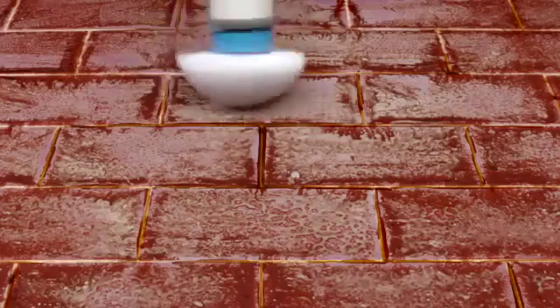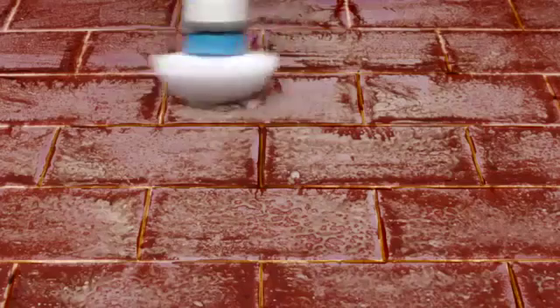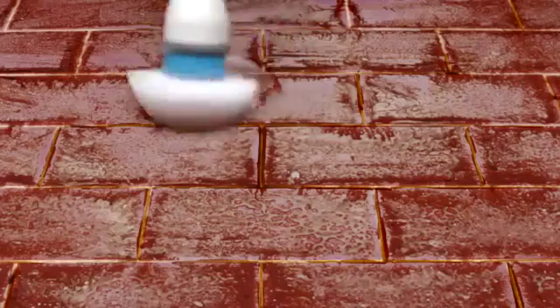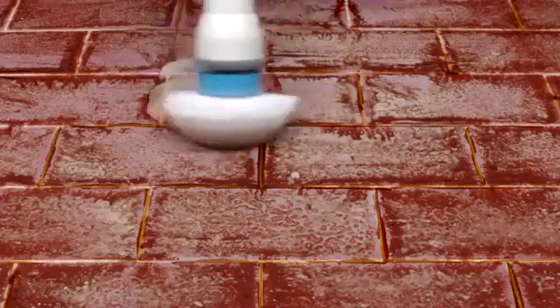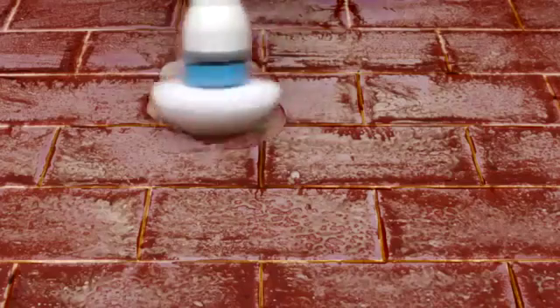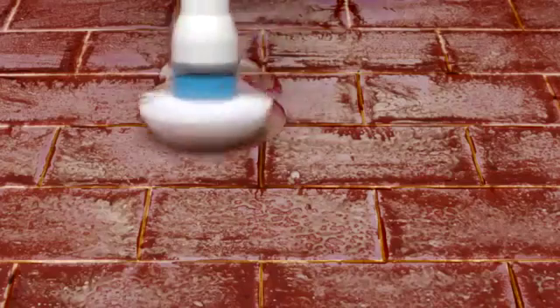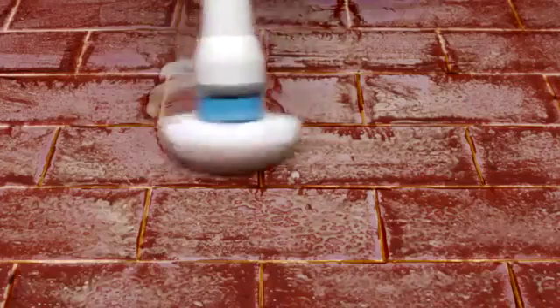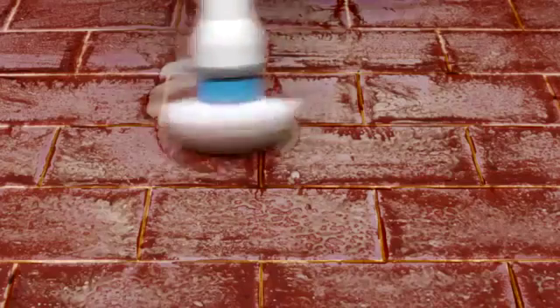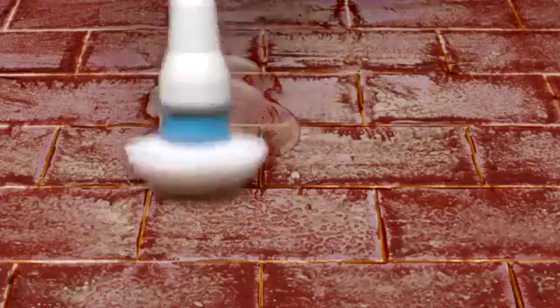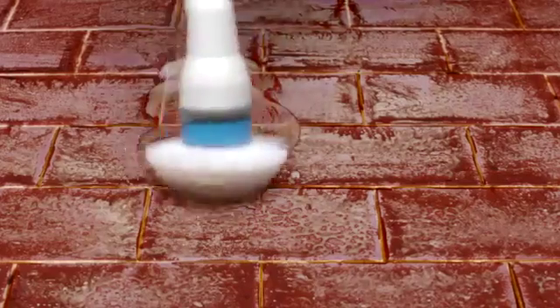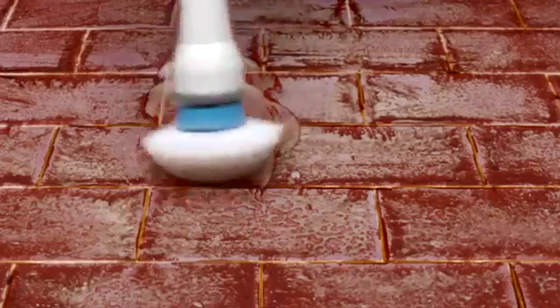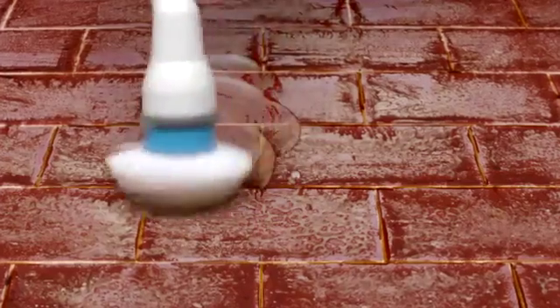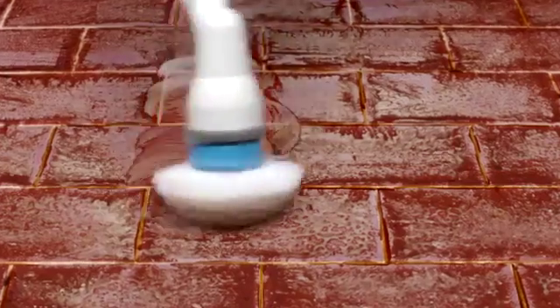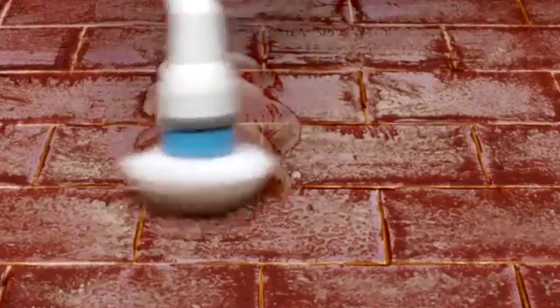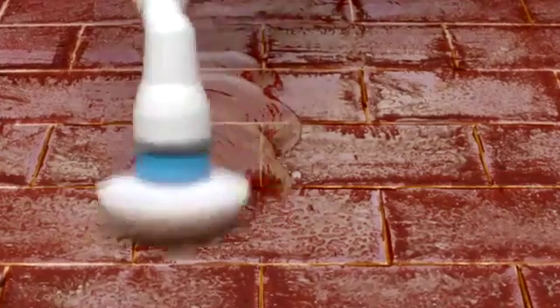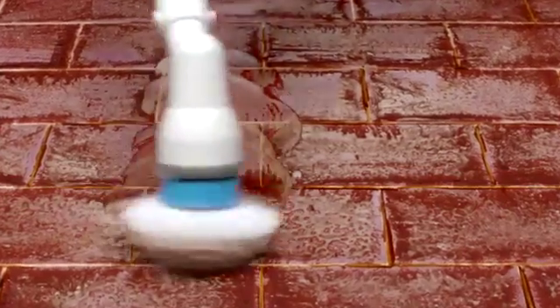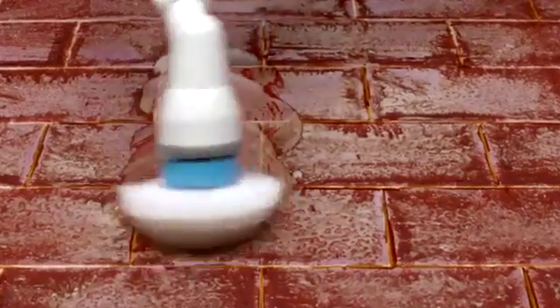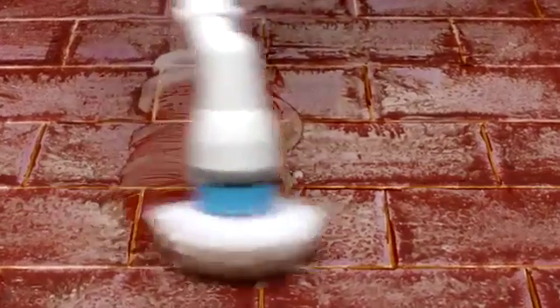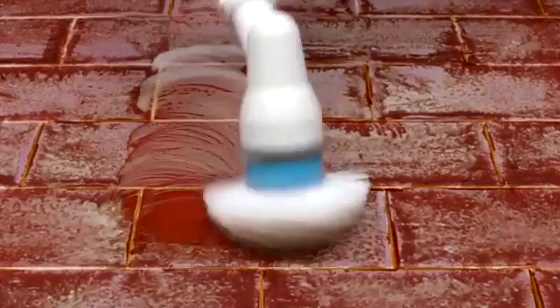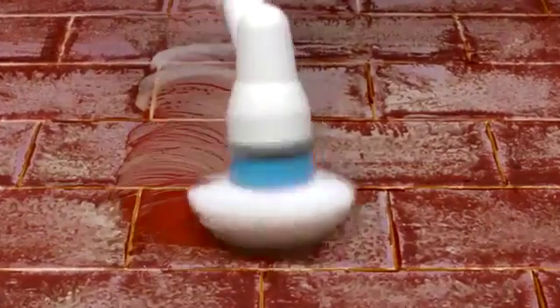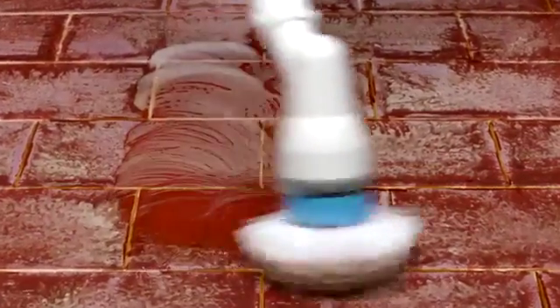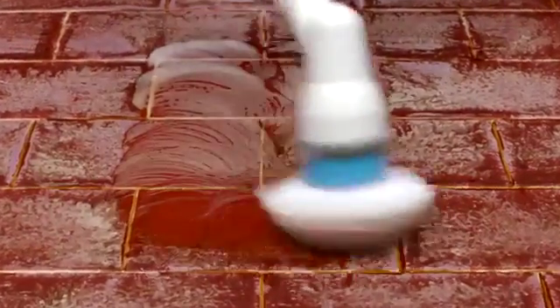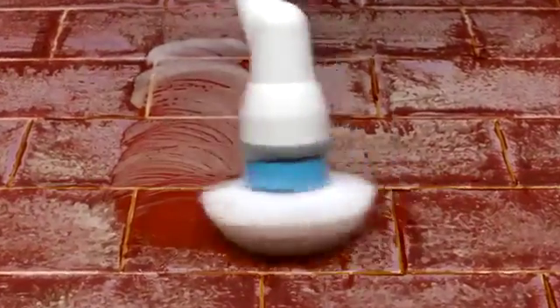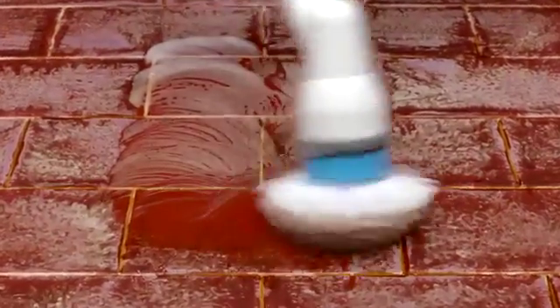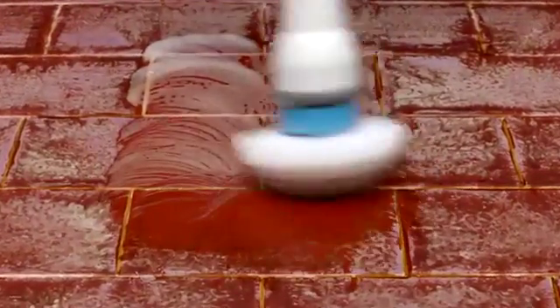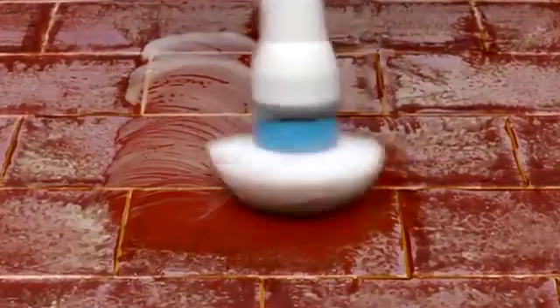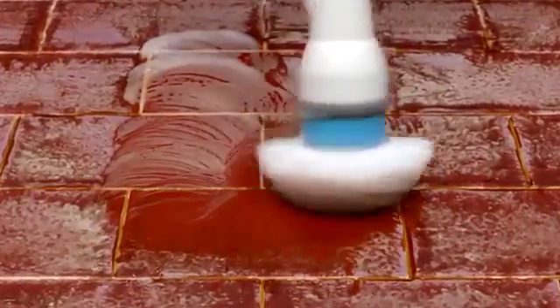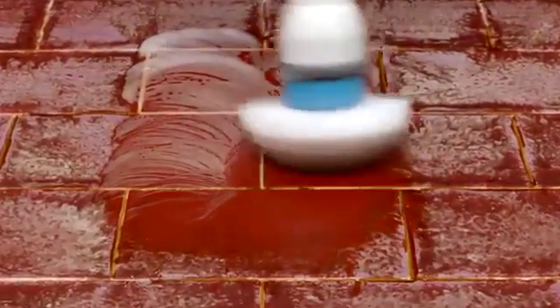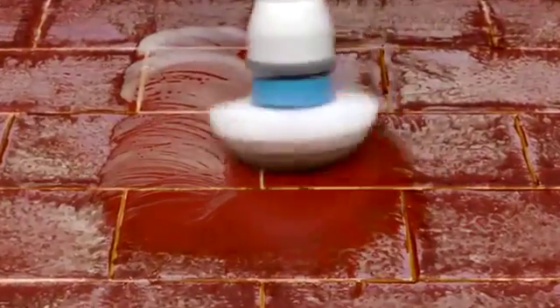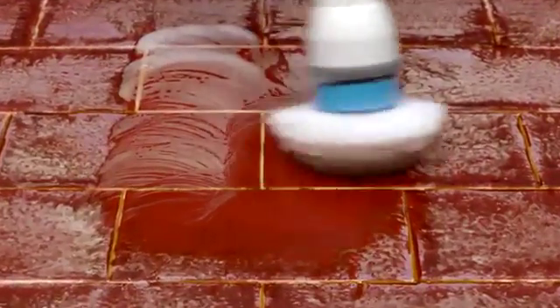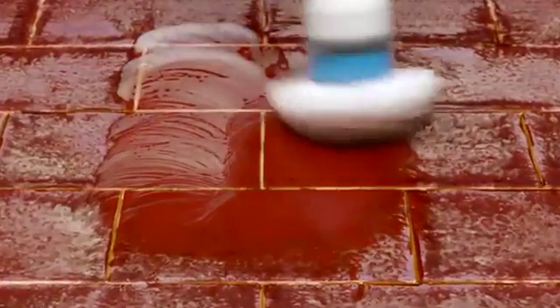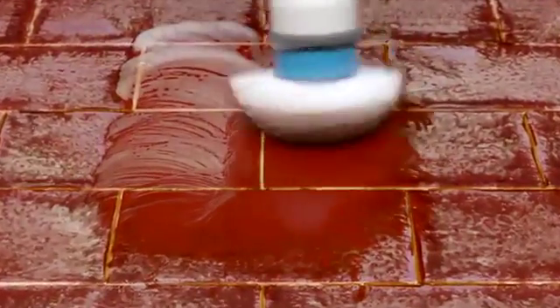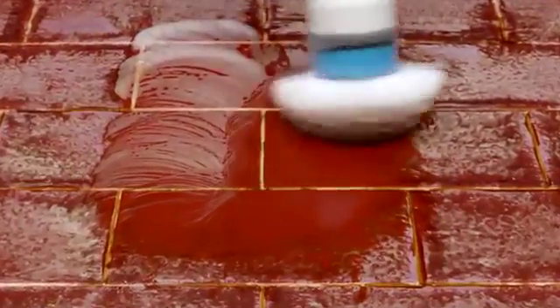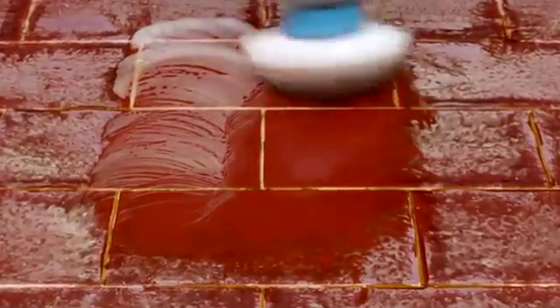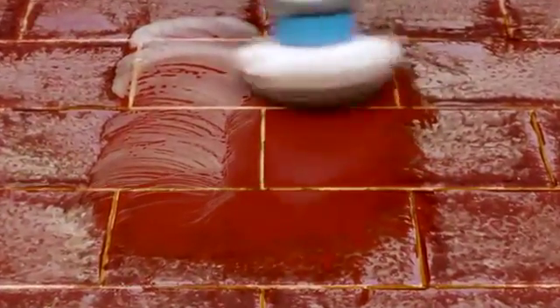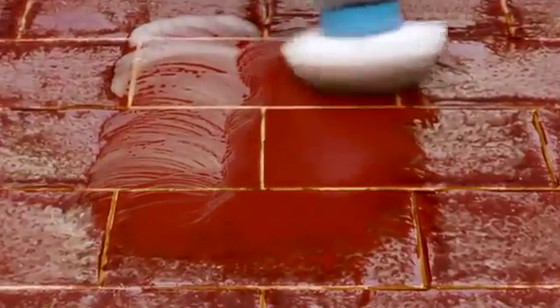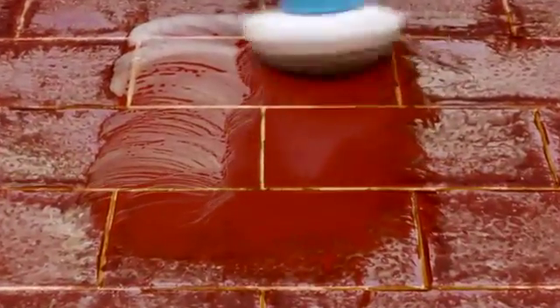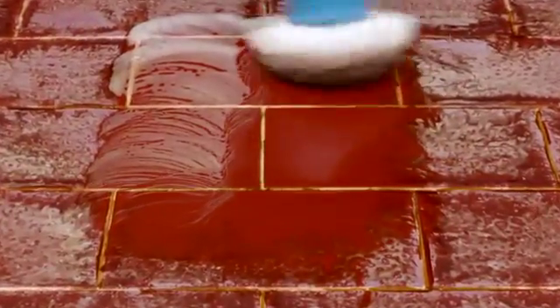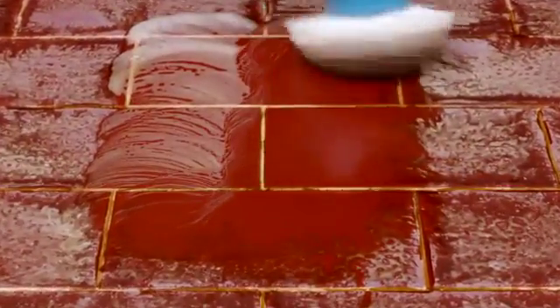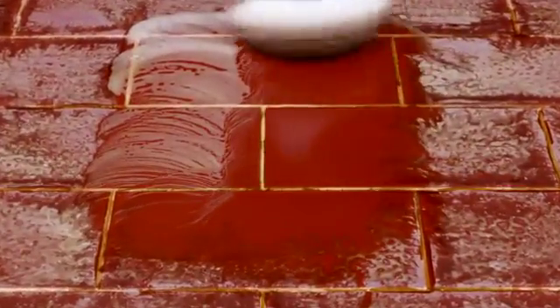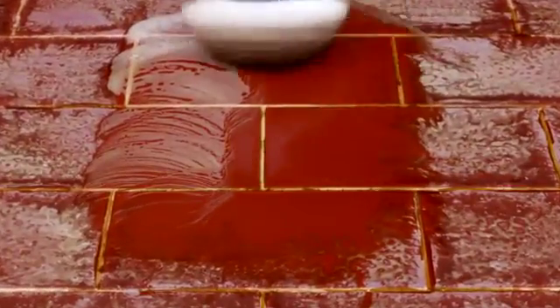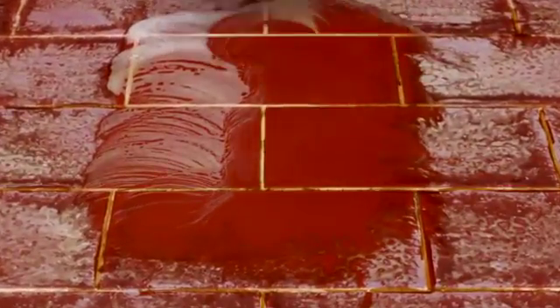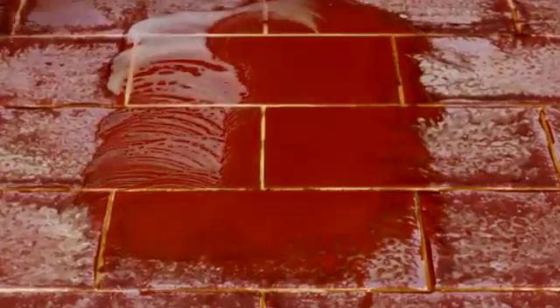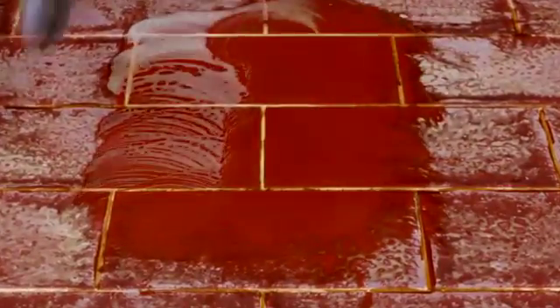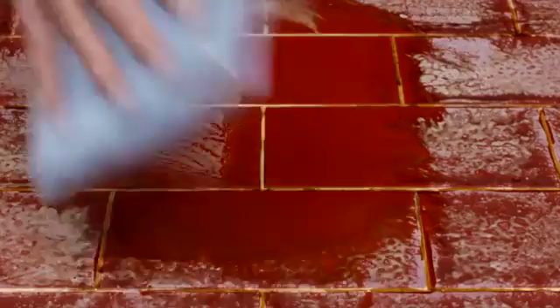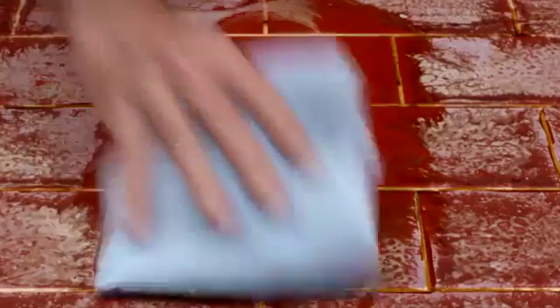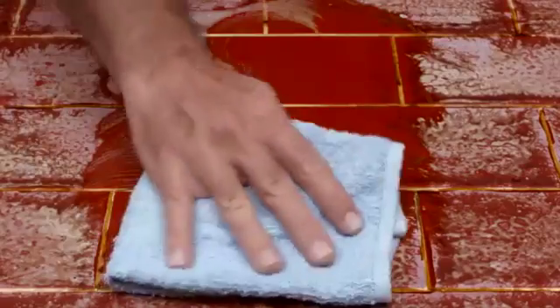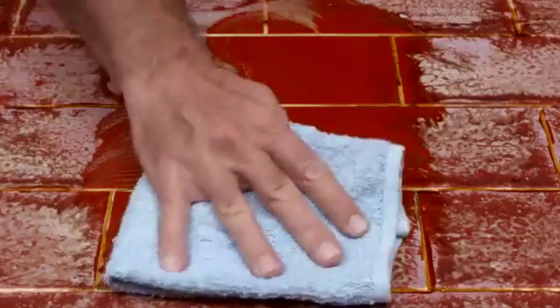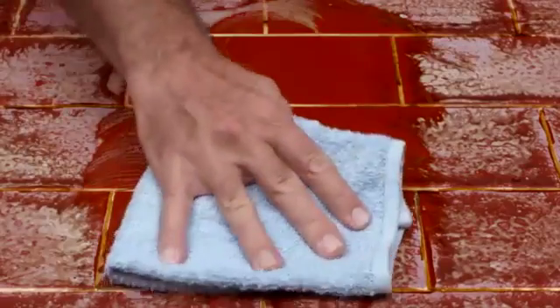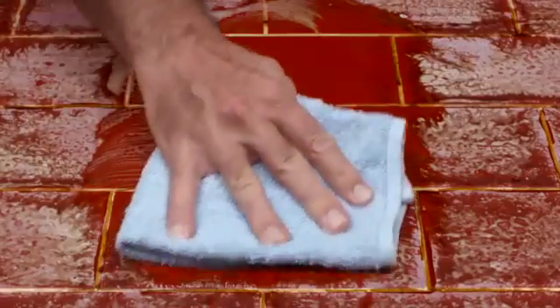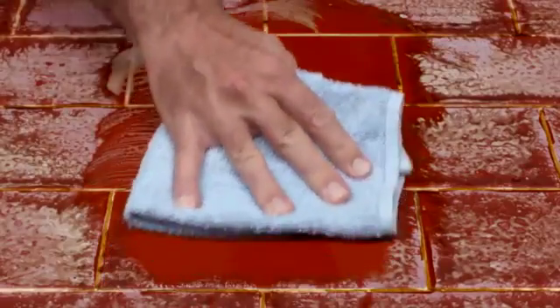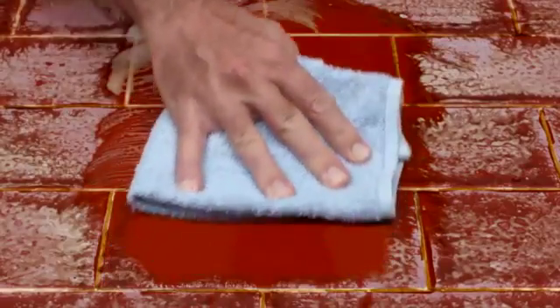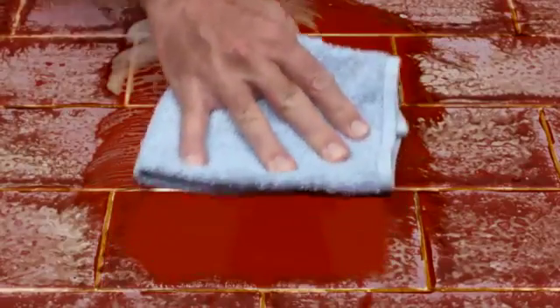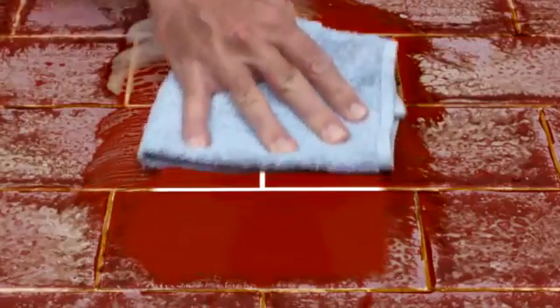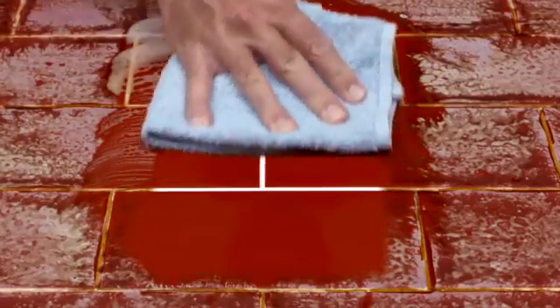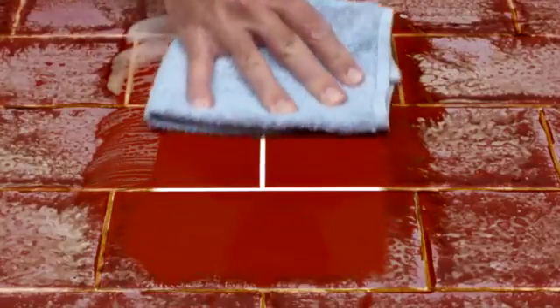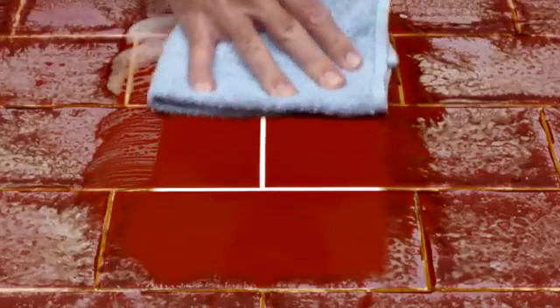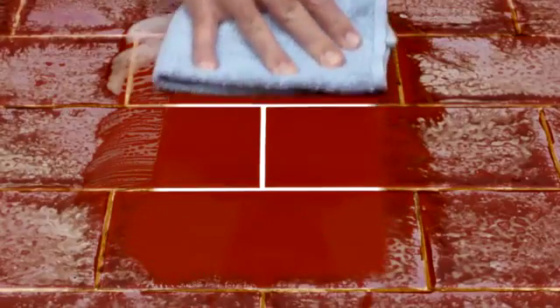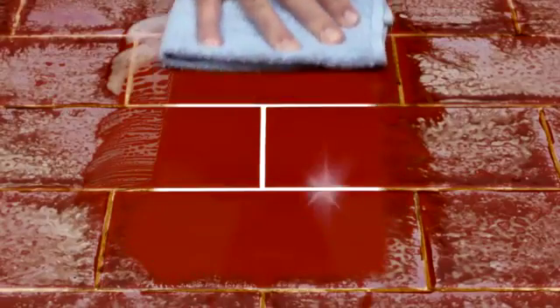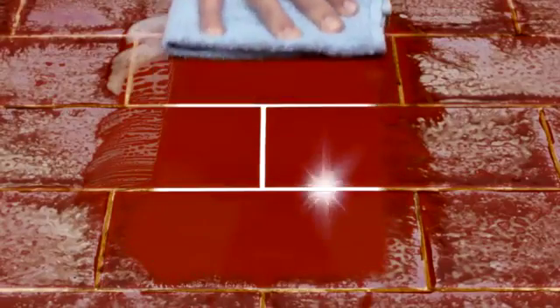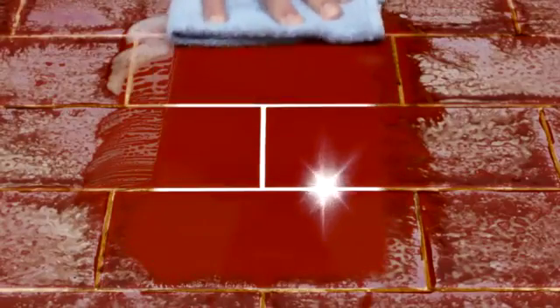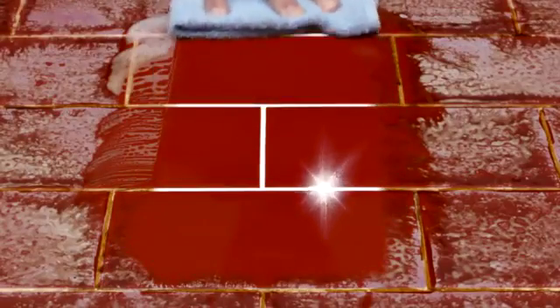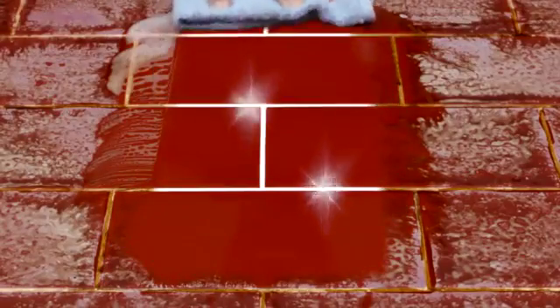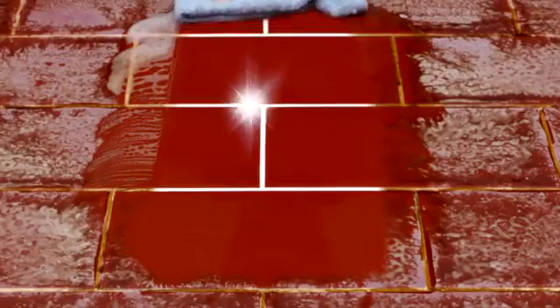Even these dirty old tiles are no match for Spin Scrubber, blasting right through the grime — sparkly and clean every time.